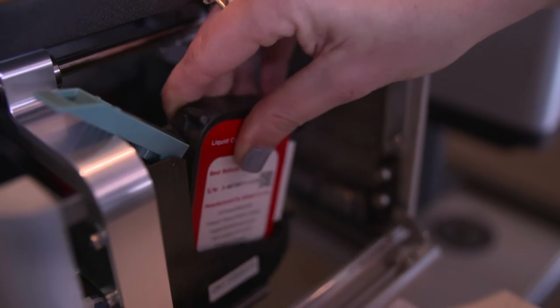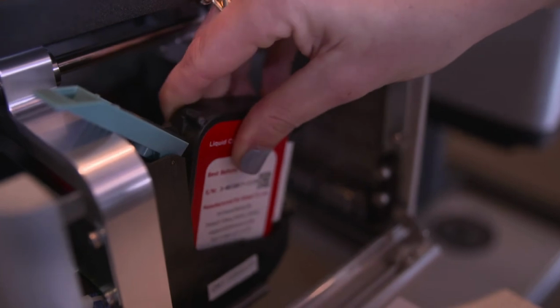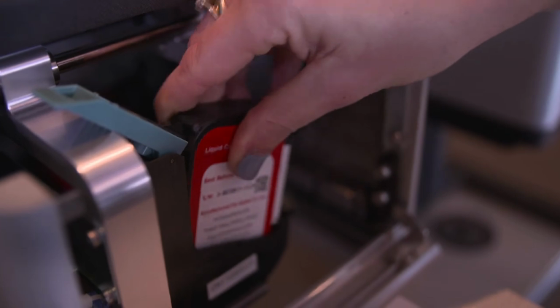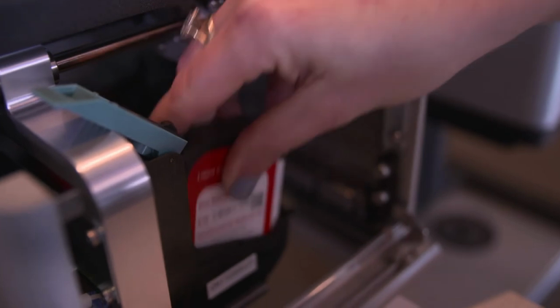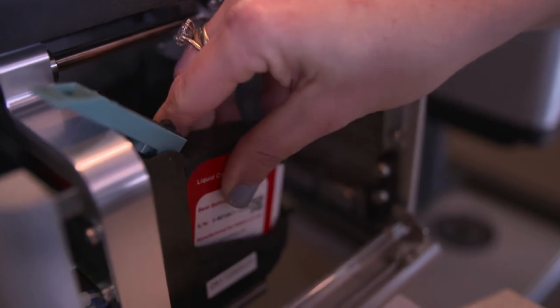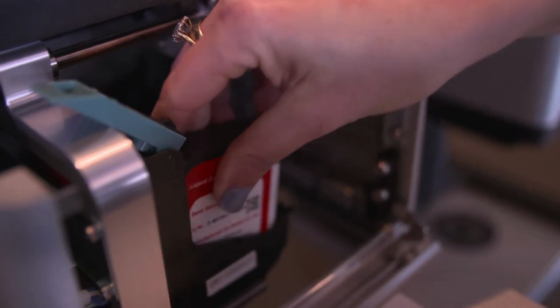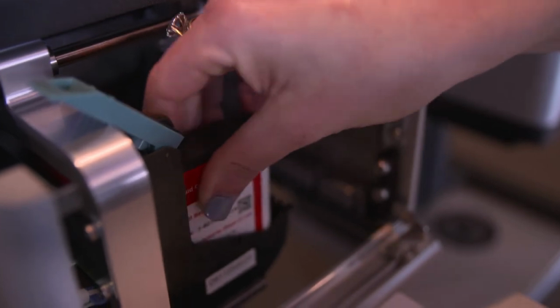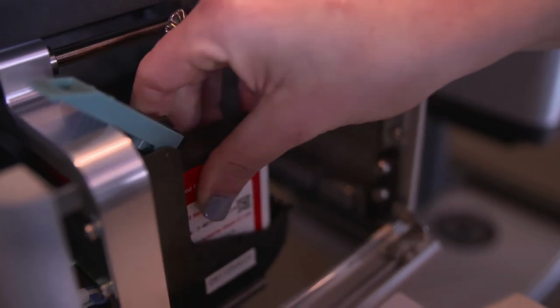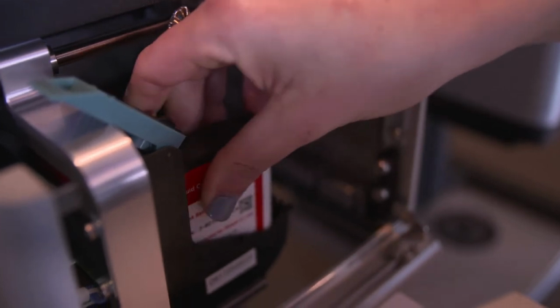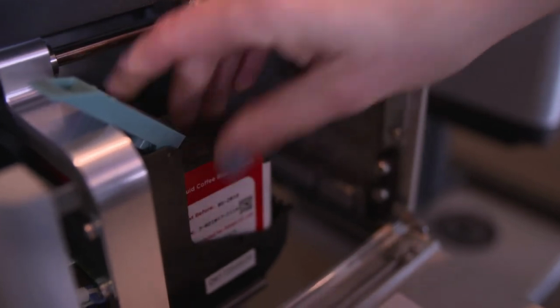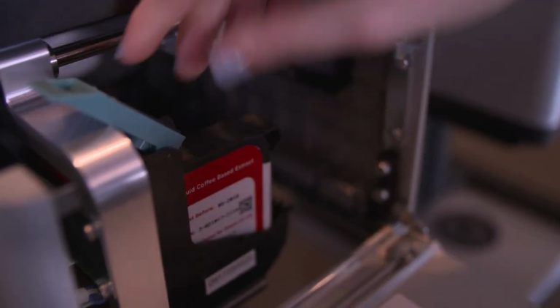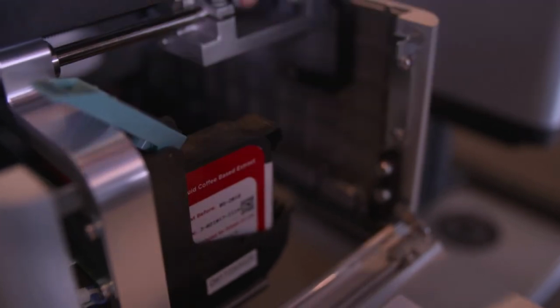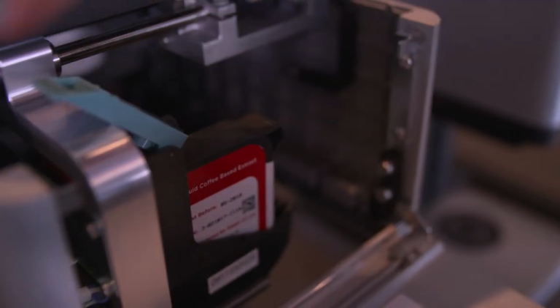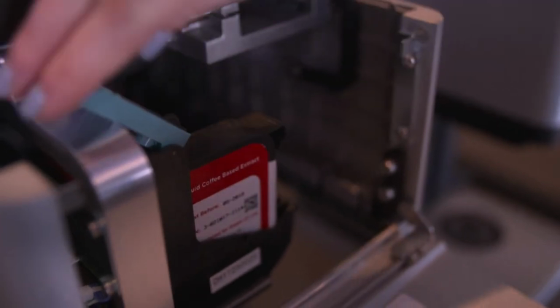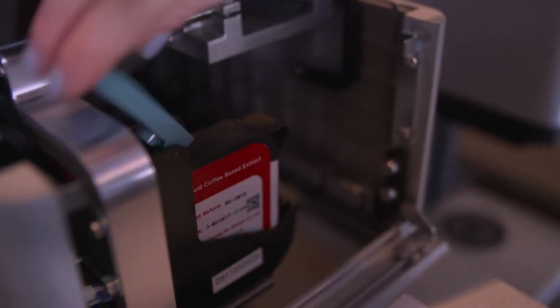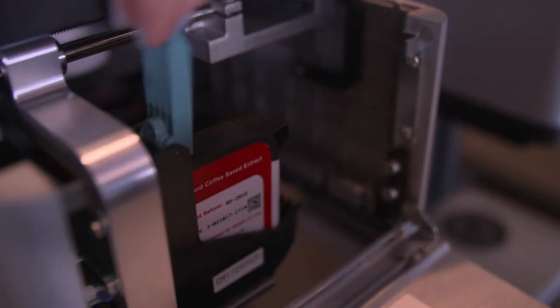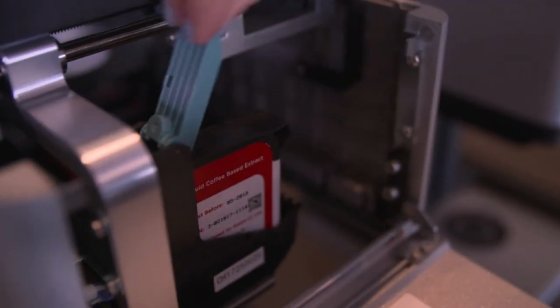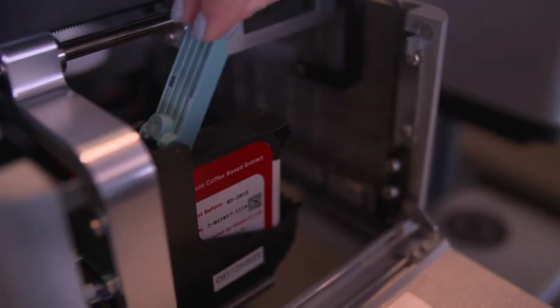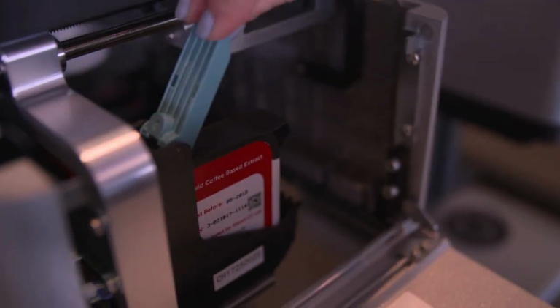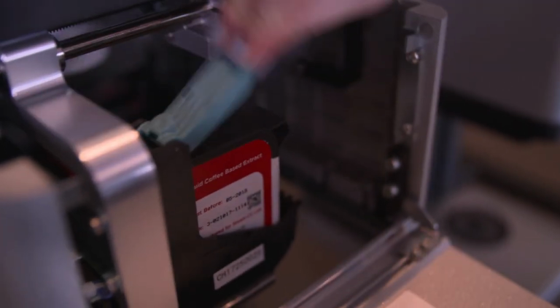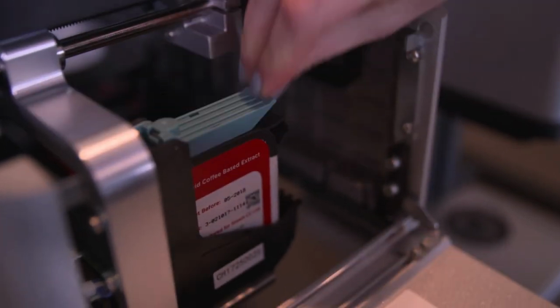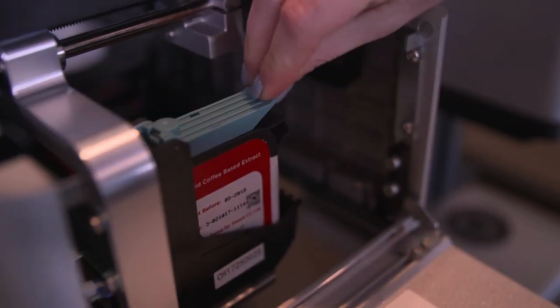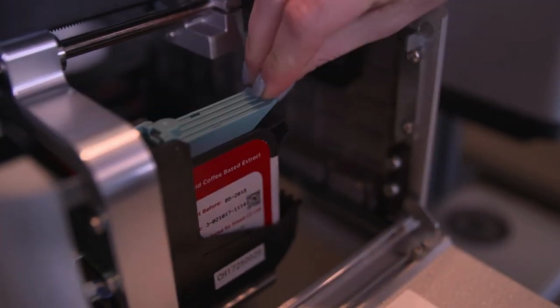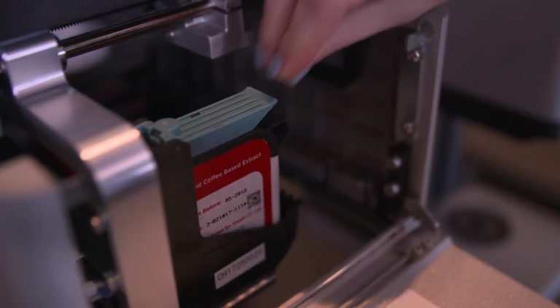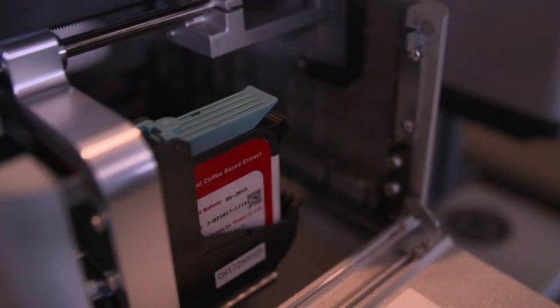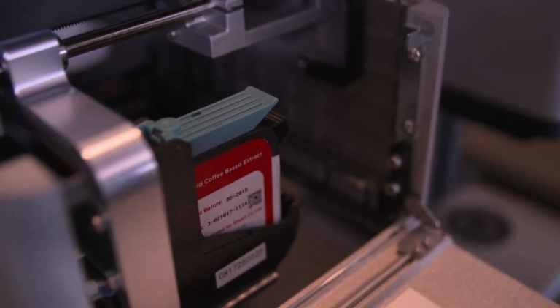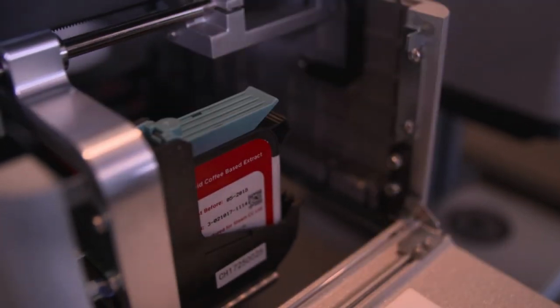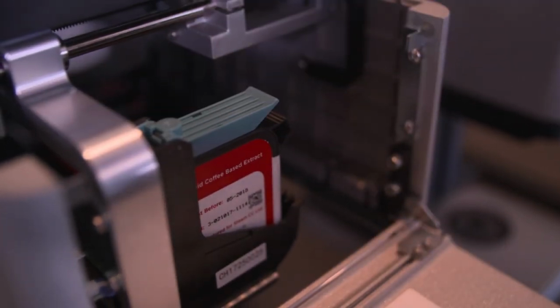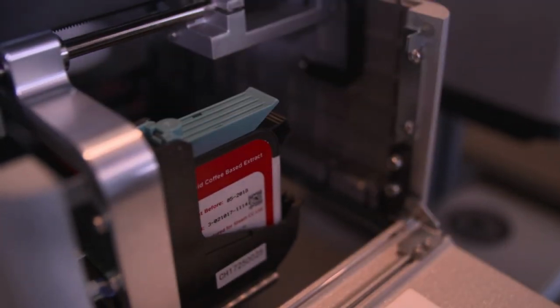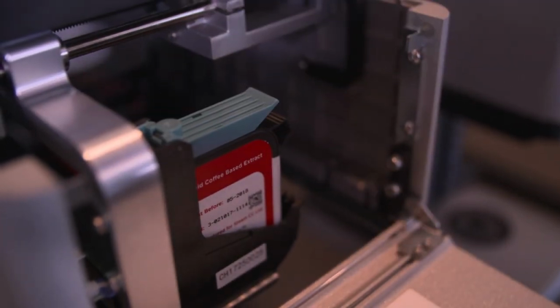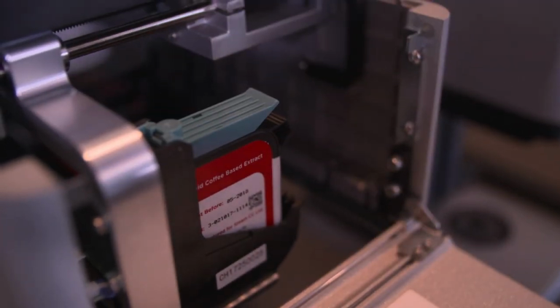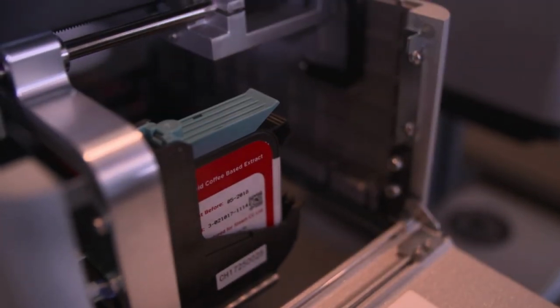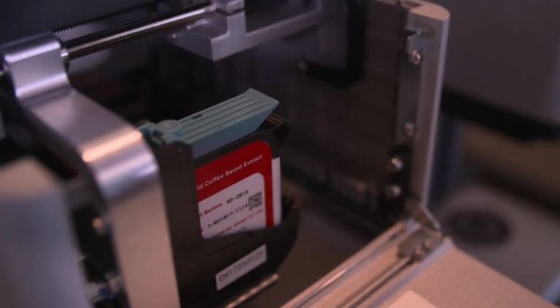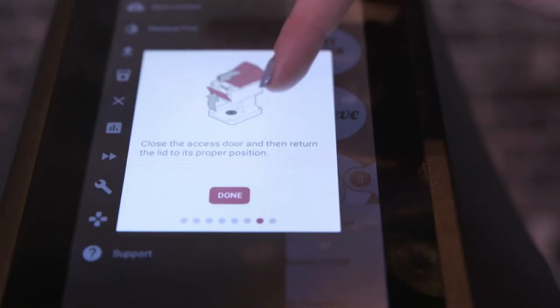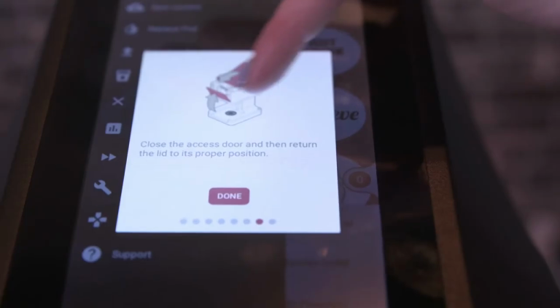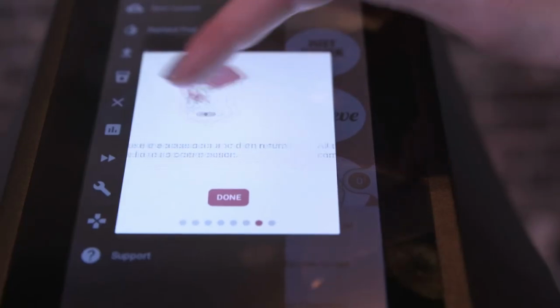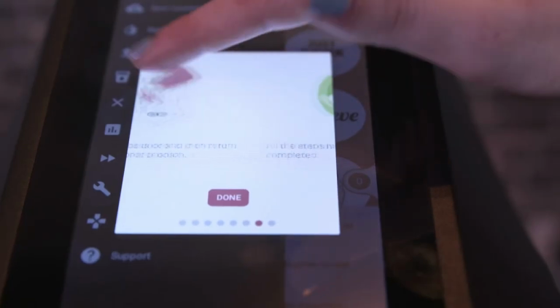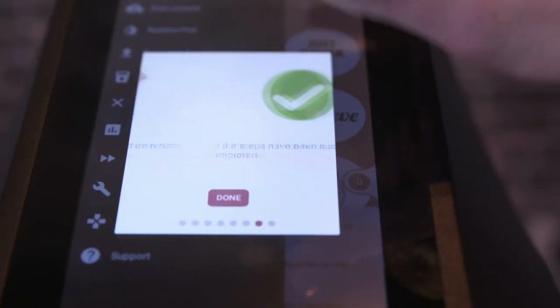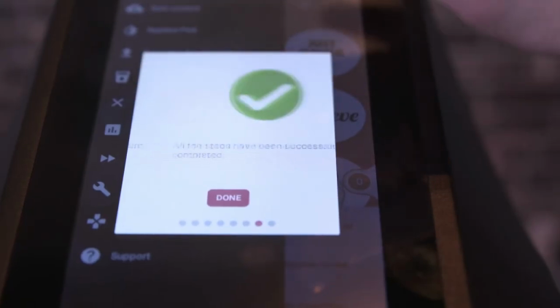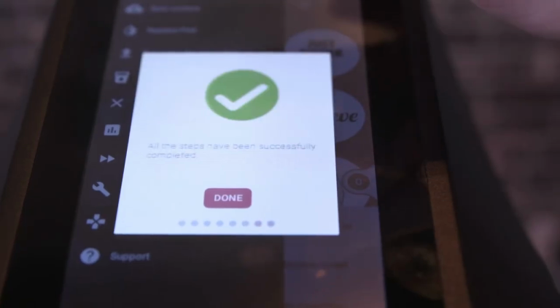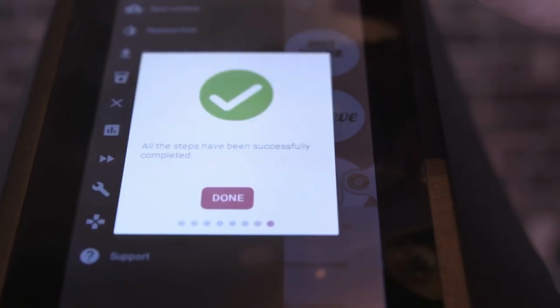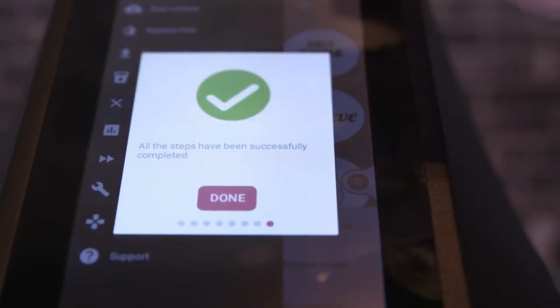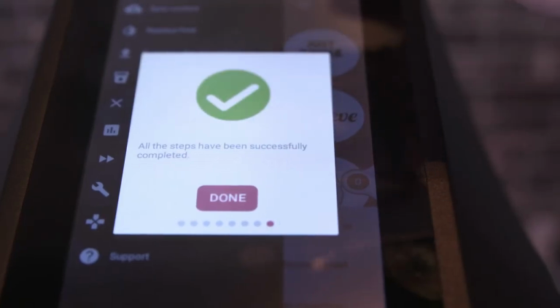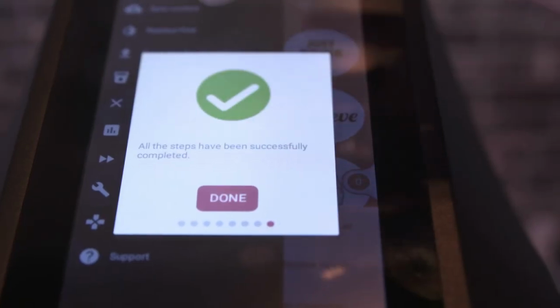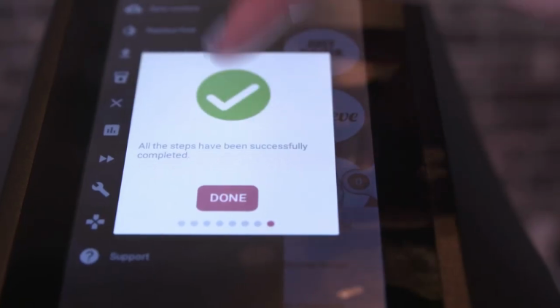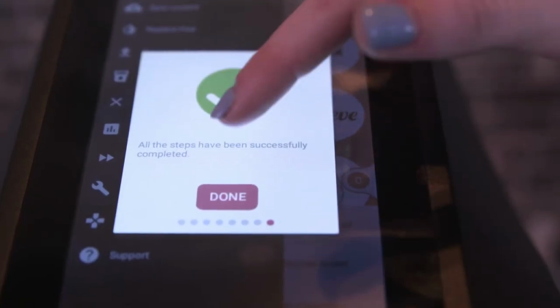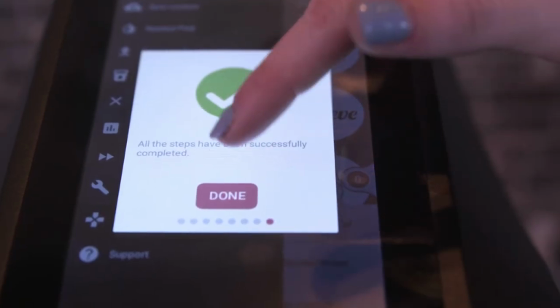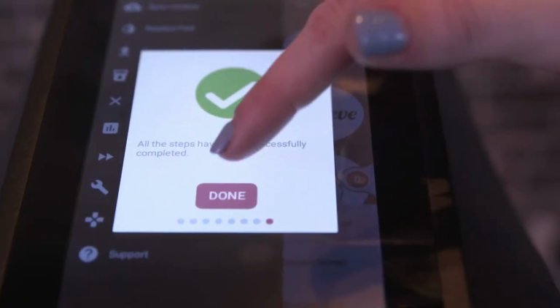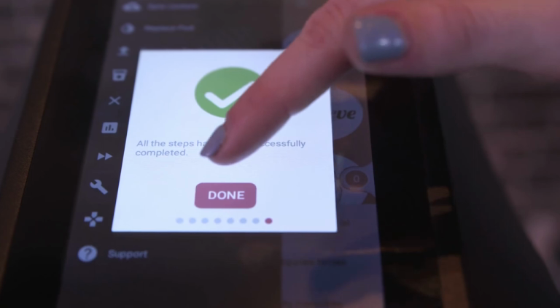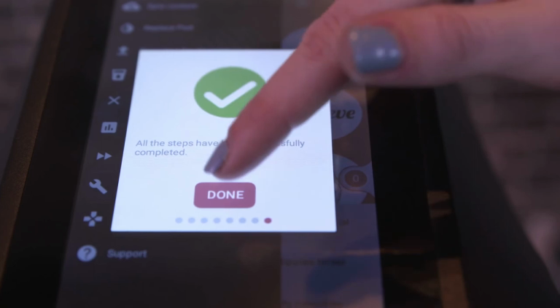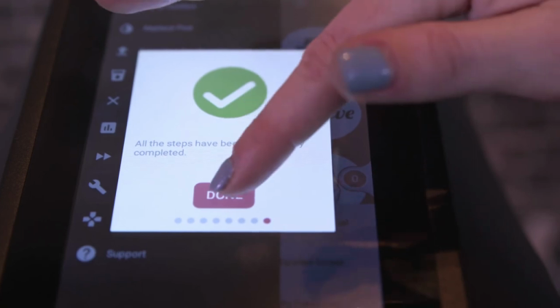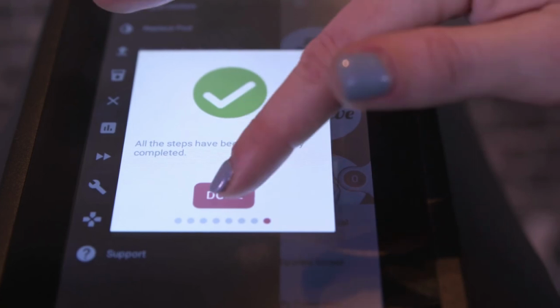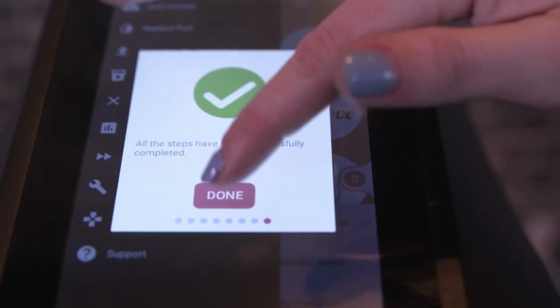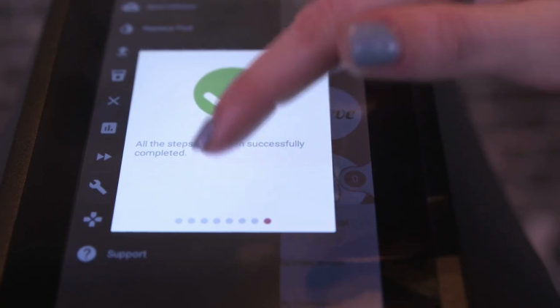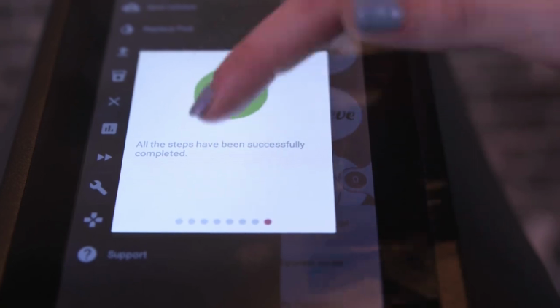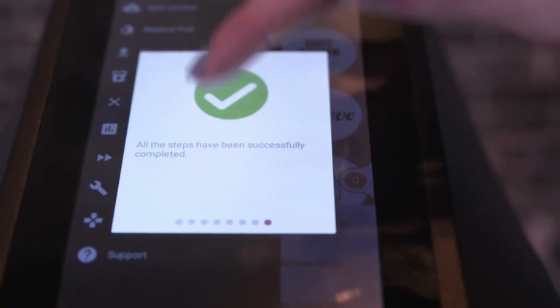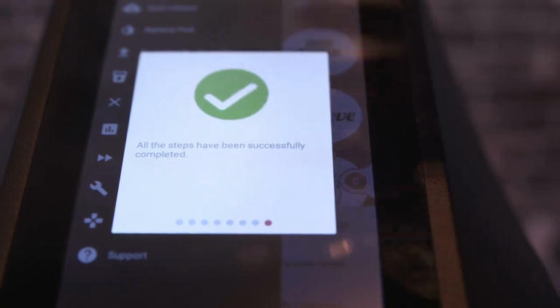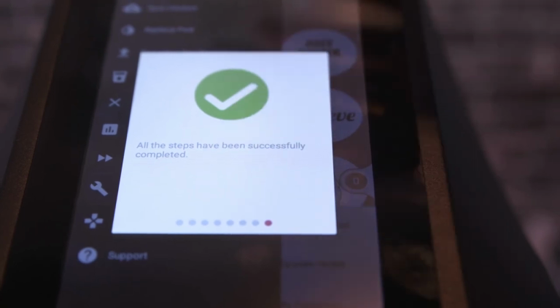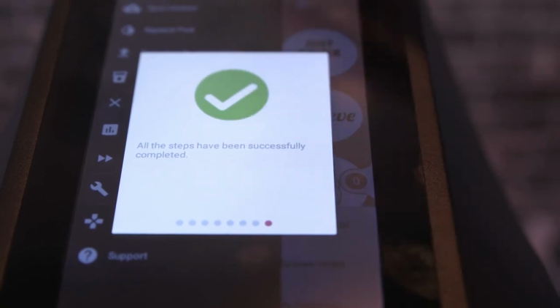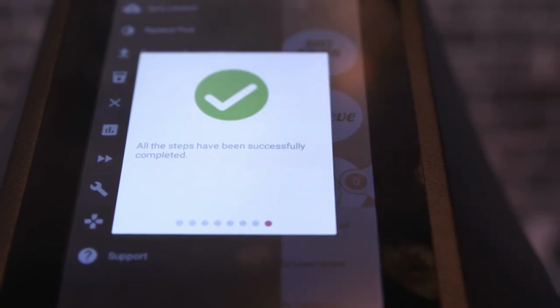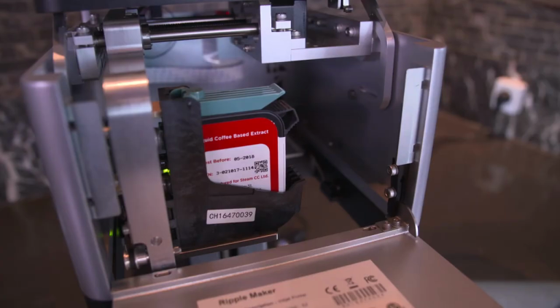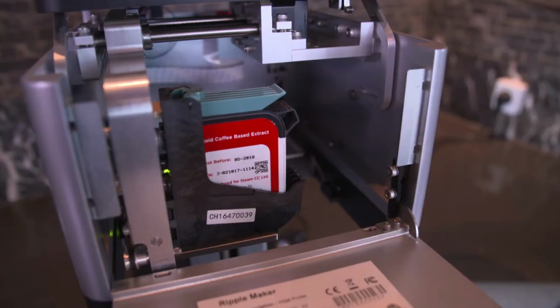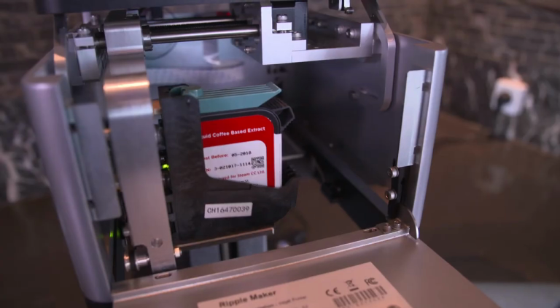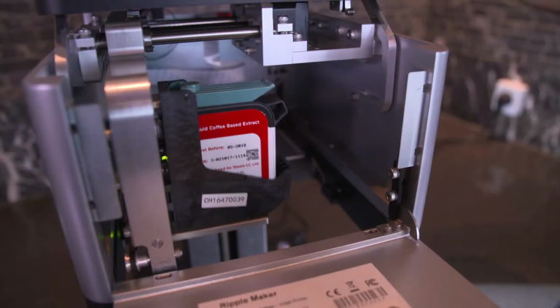You can also follow the on-screen tutorial. Press Done and the pod will return to its original location.